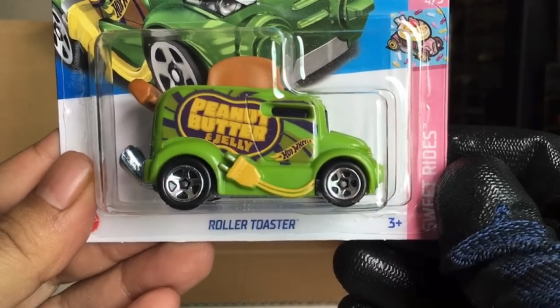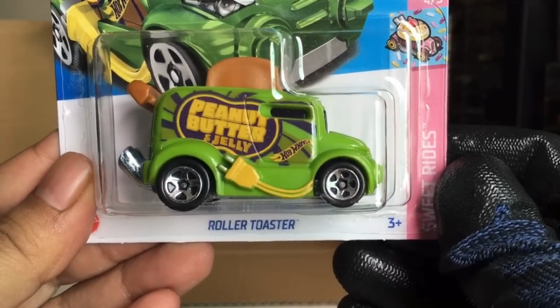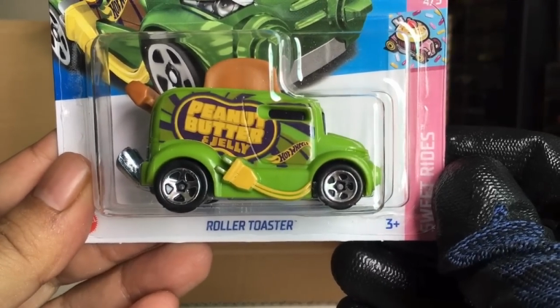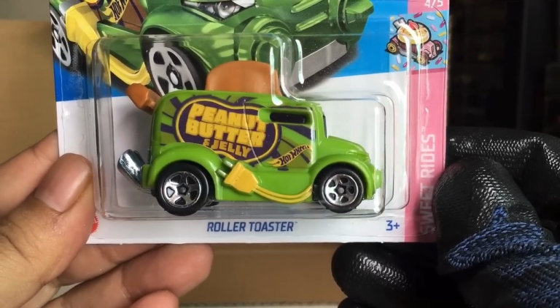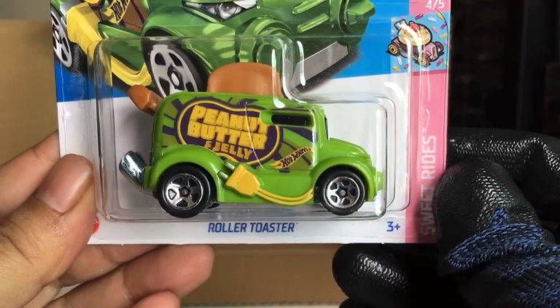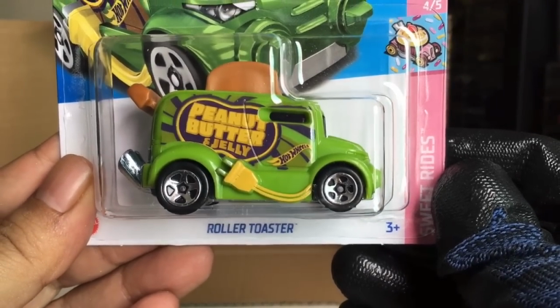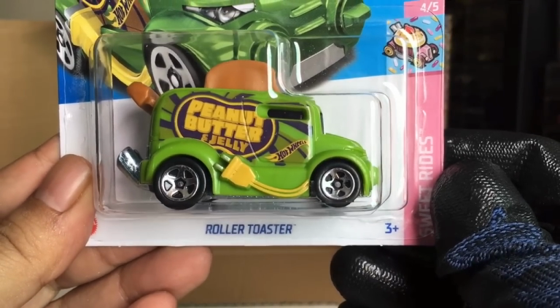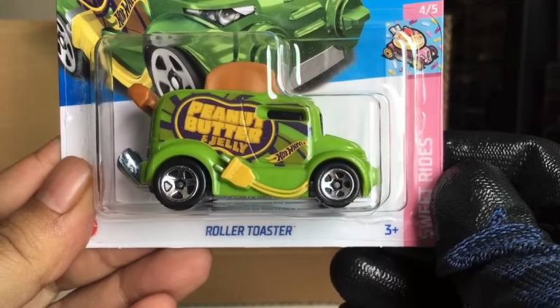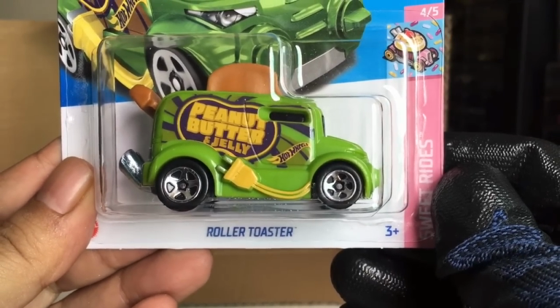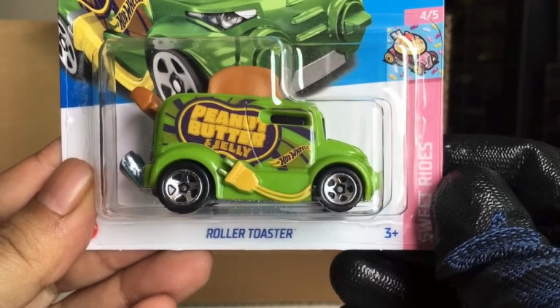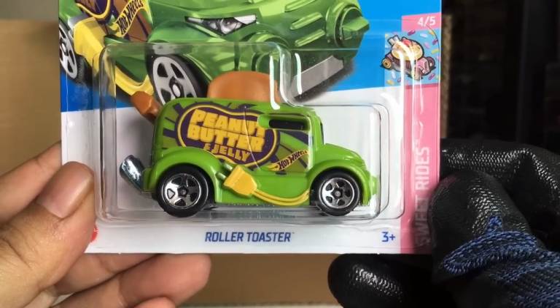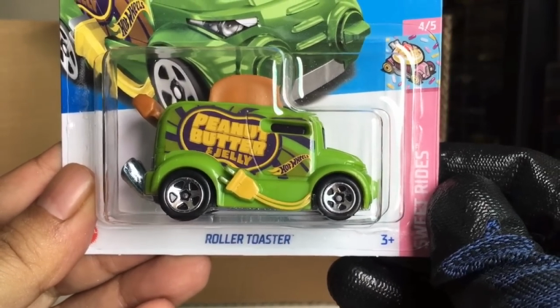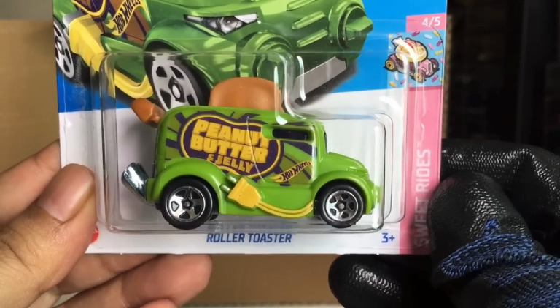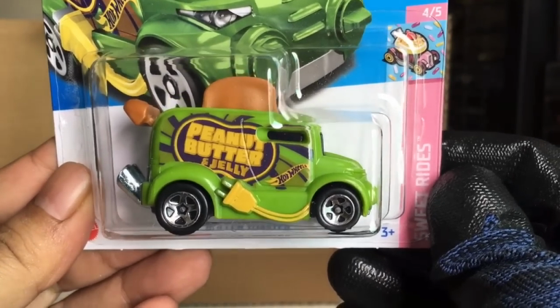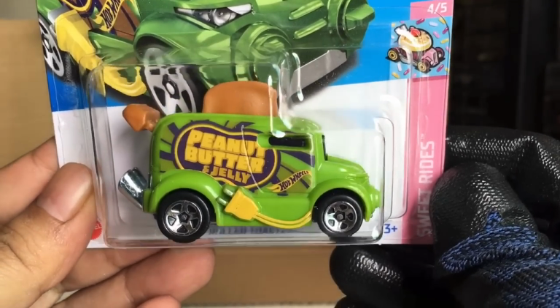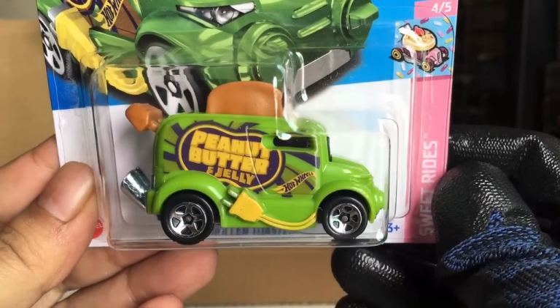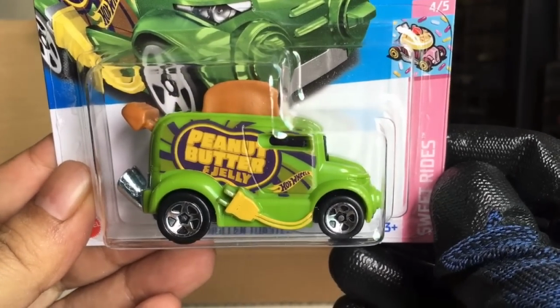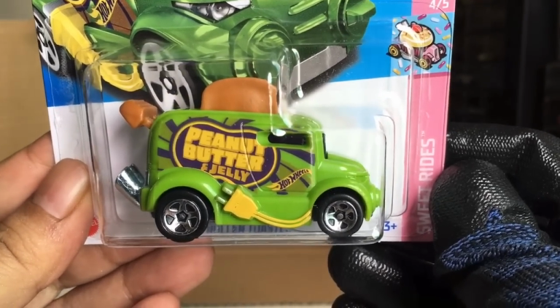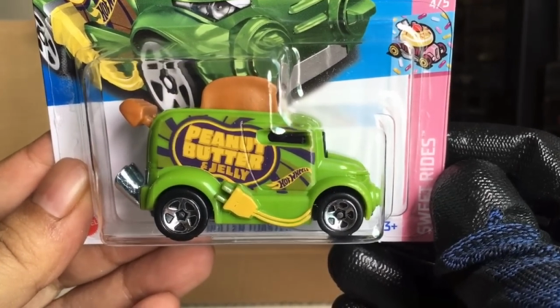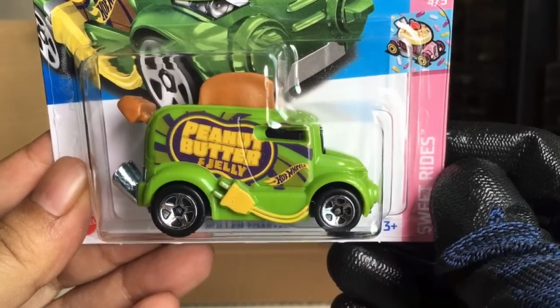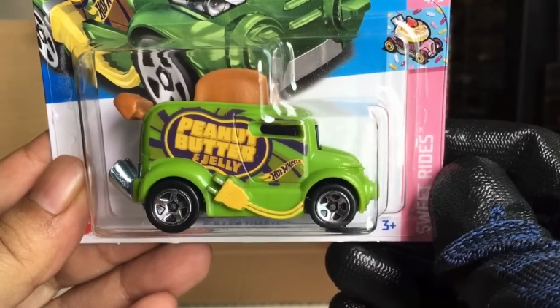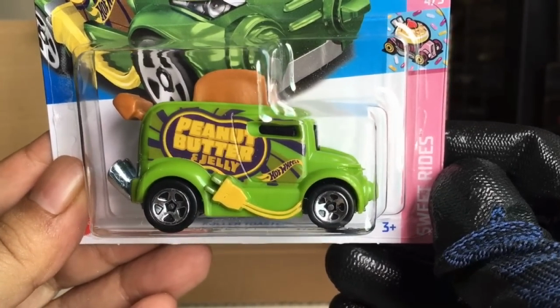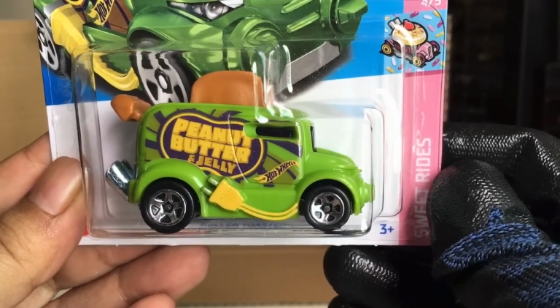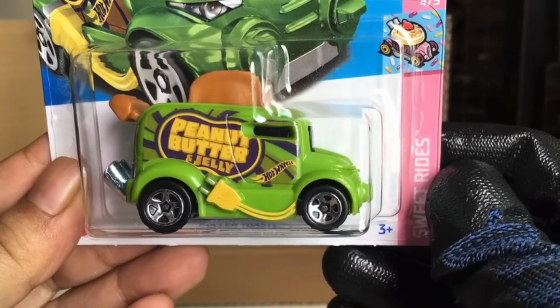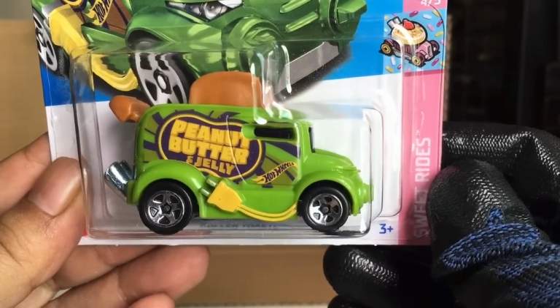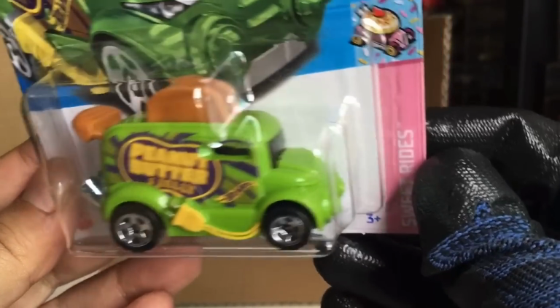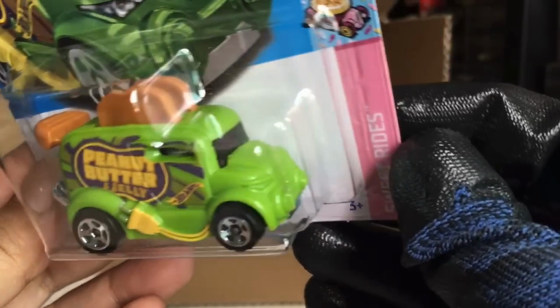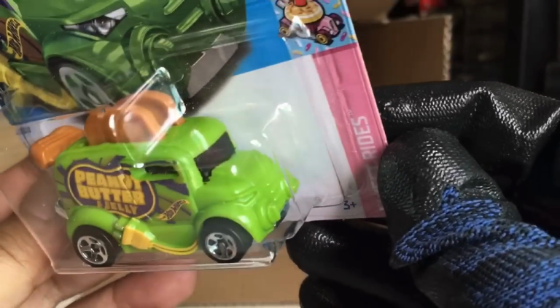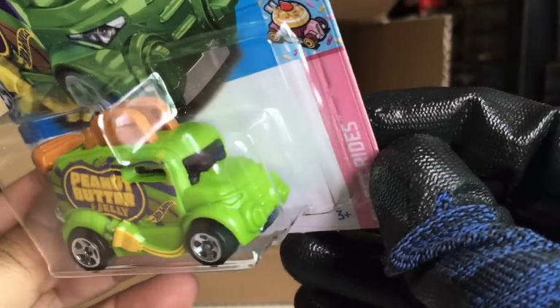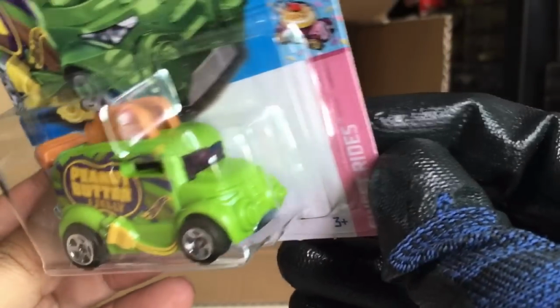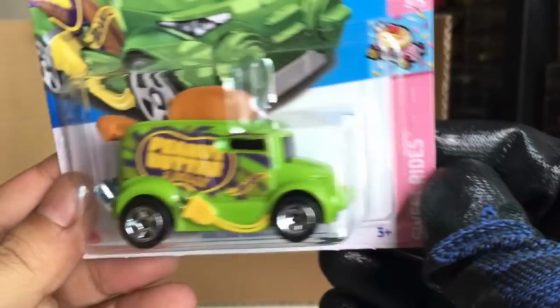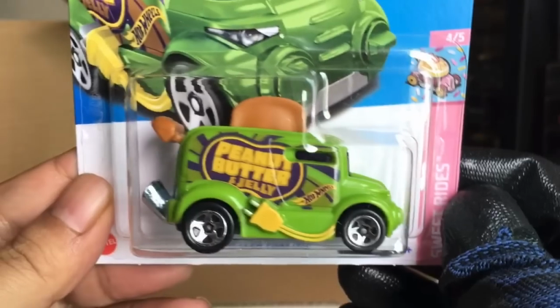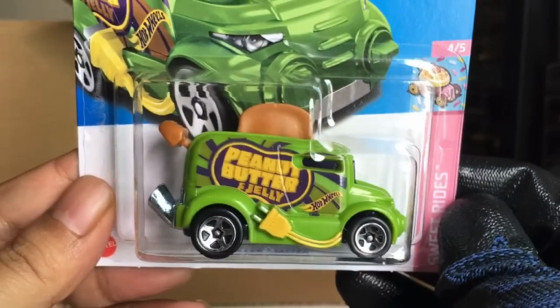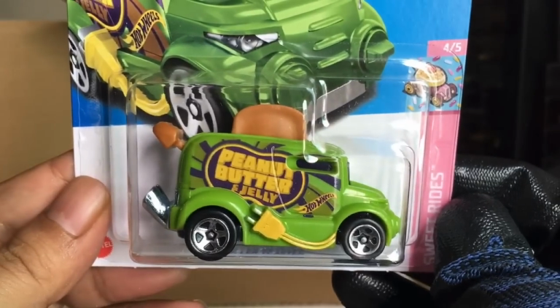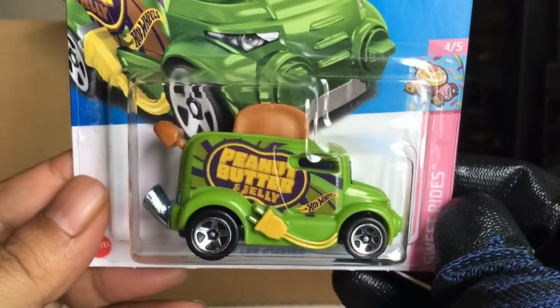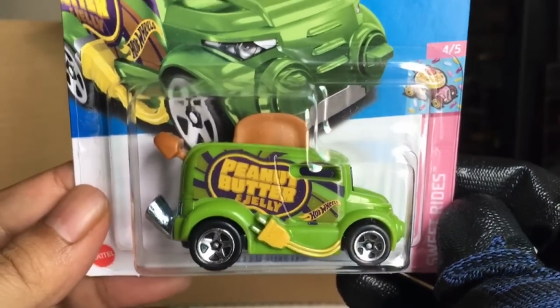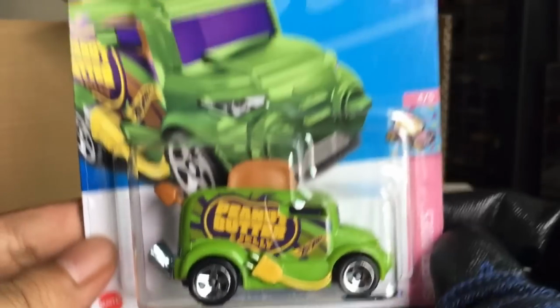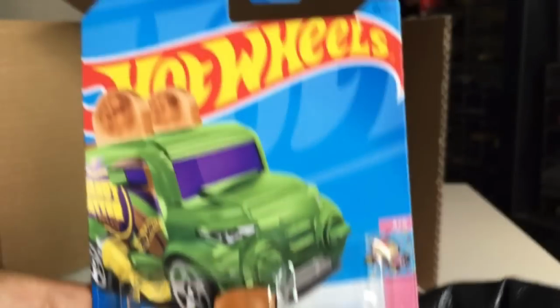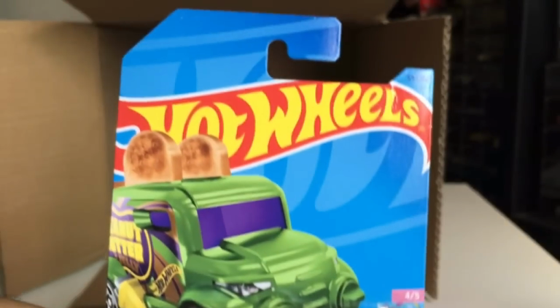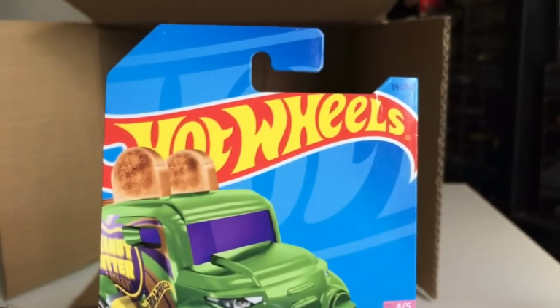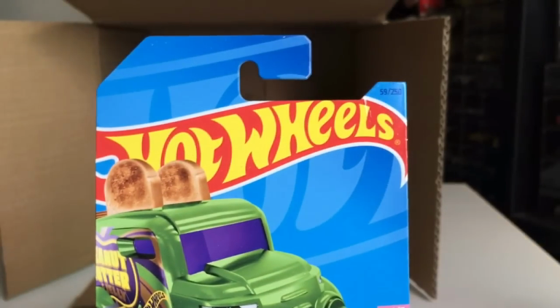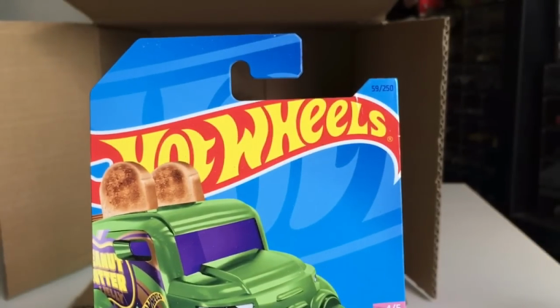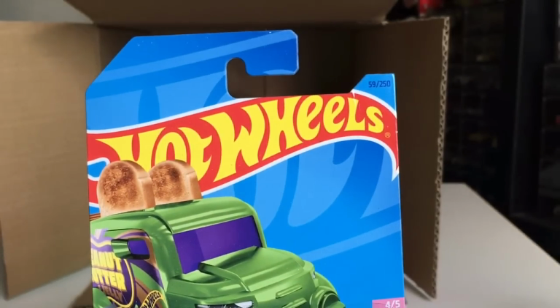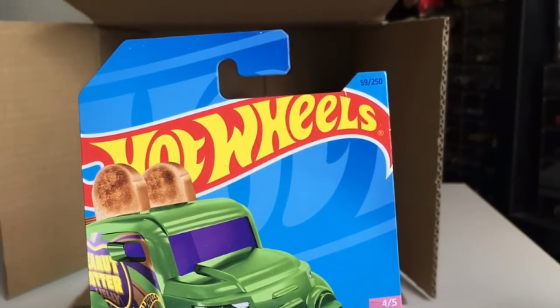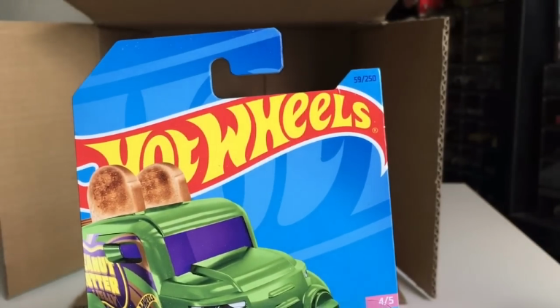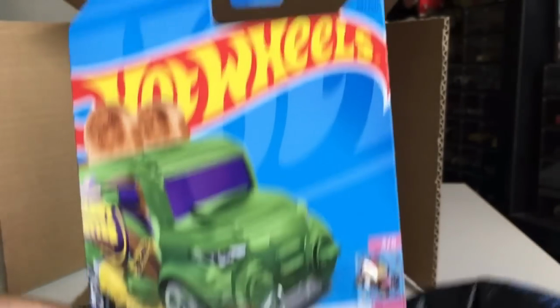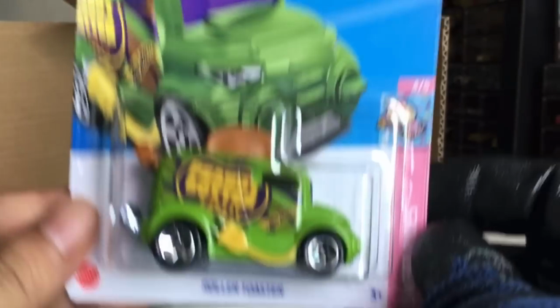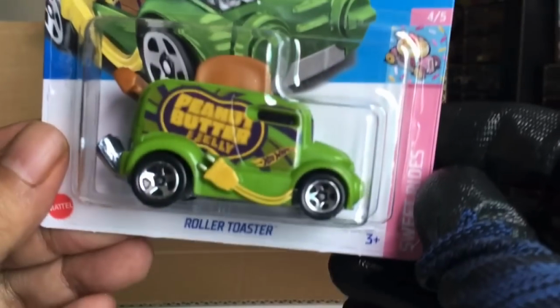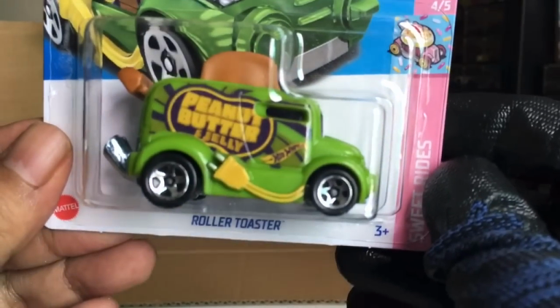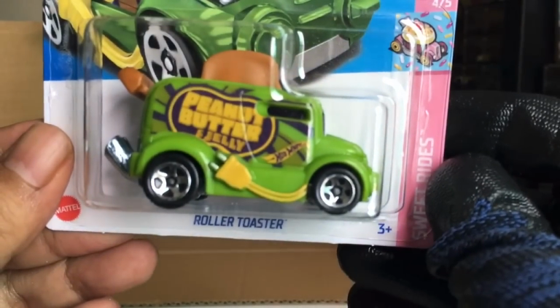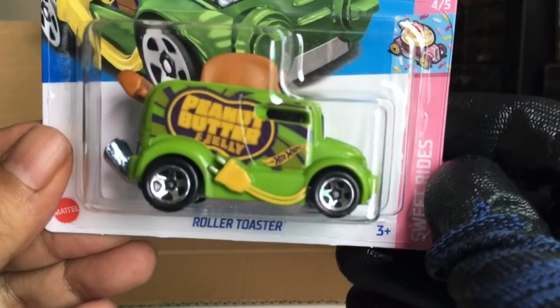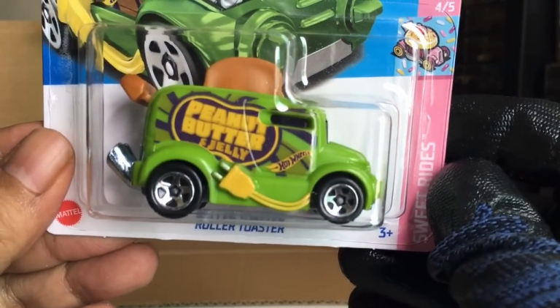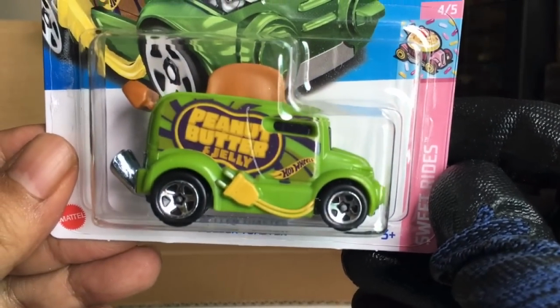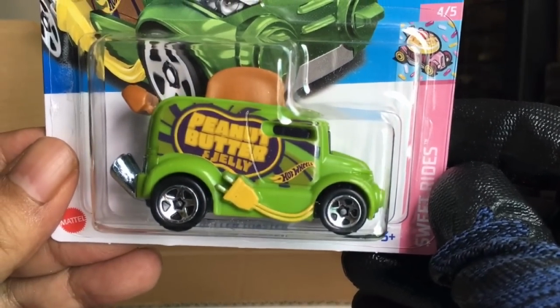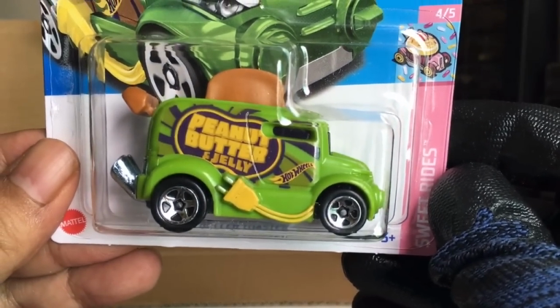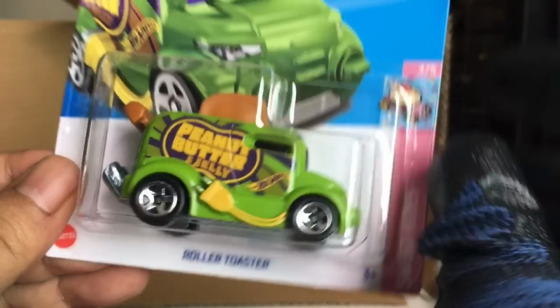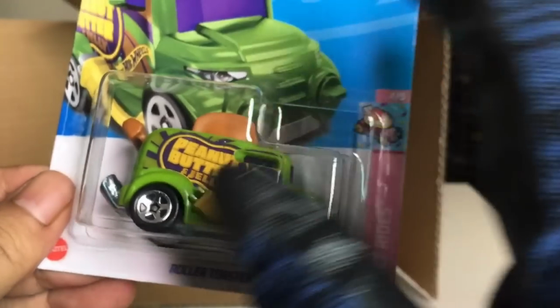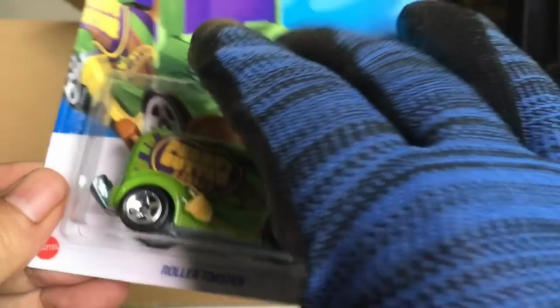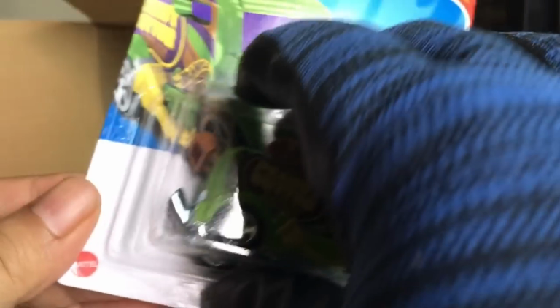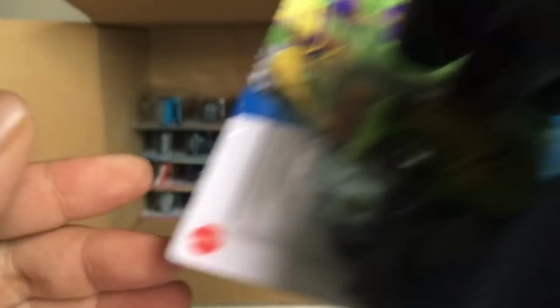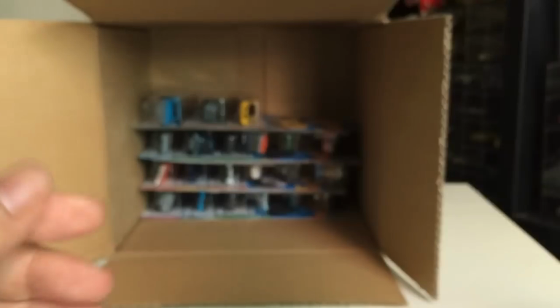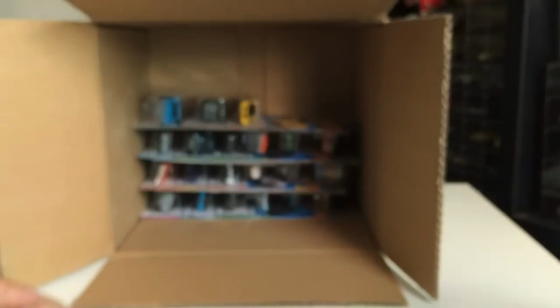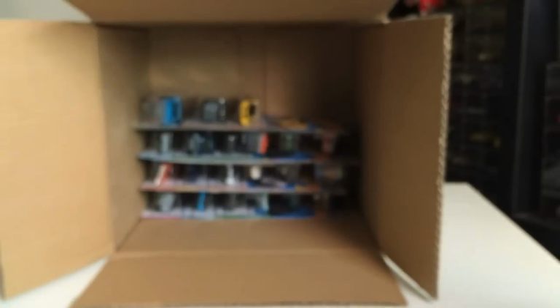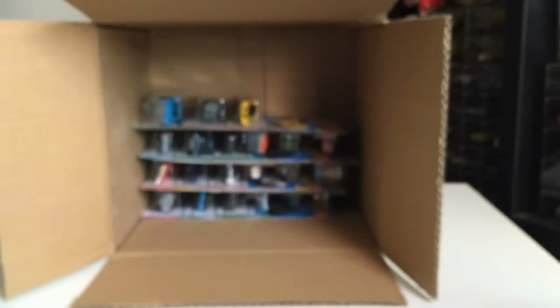Roller Toaster — peanut butter and jelly, now in green. Roller Toaster. Every color. Yes.